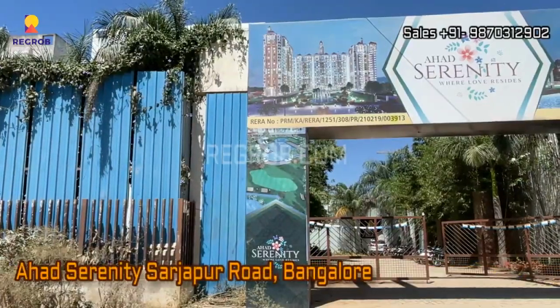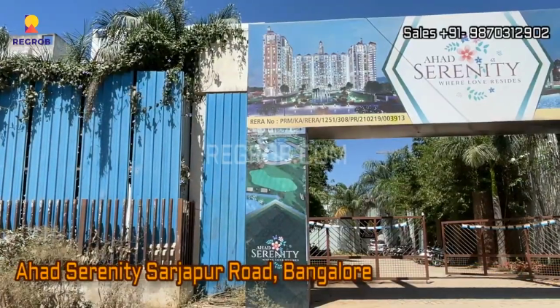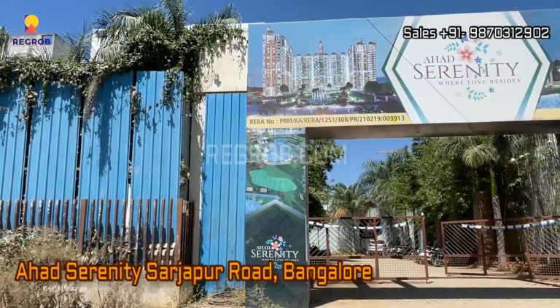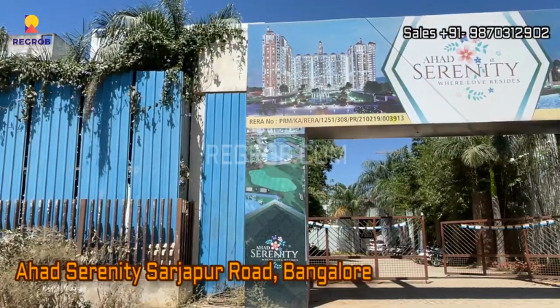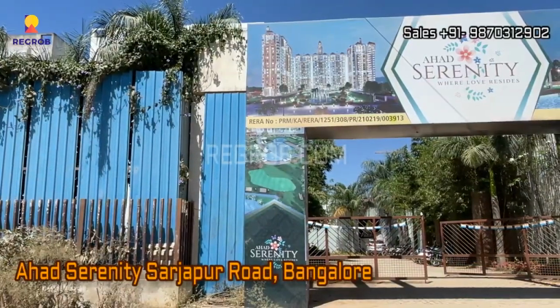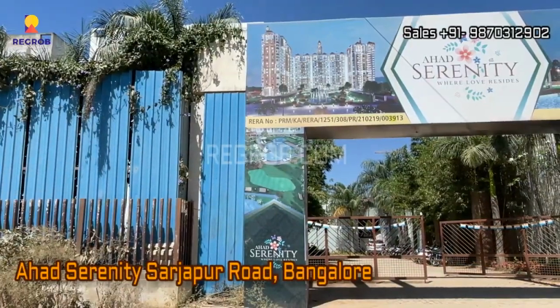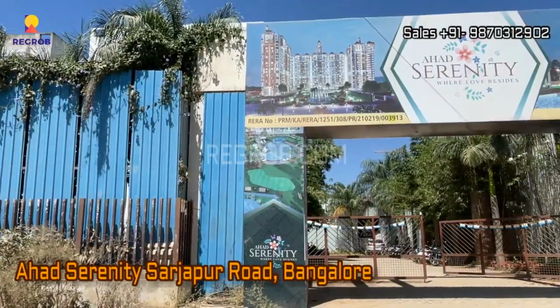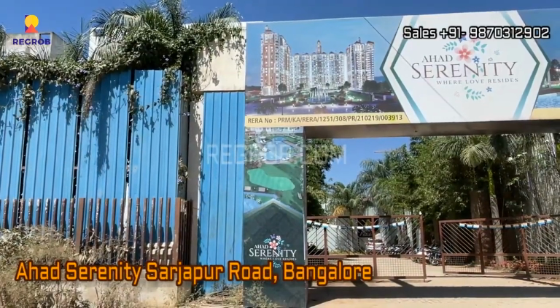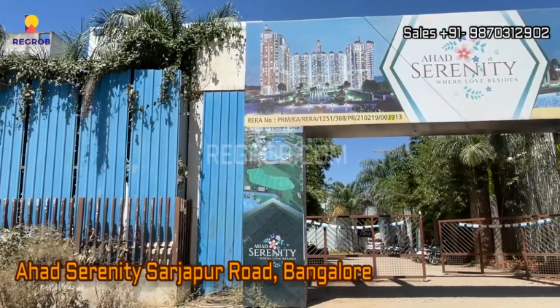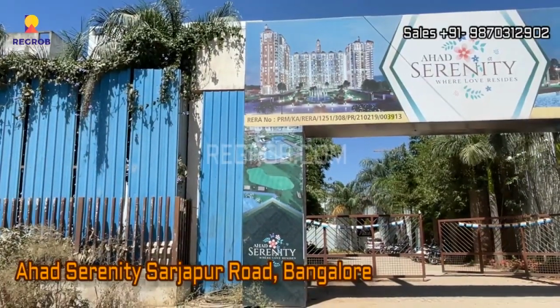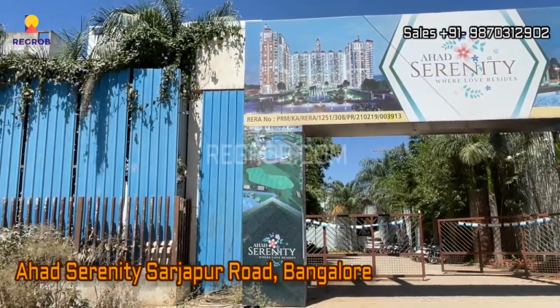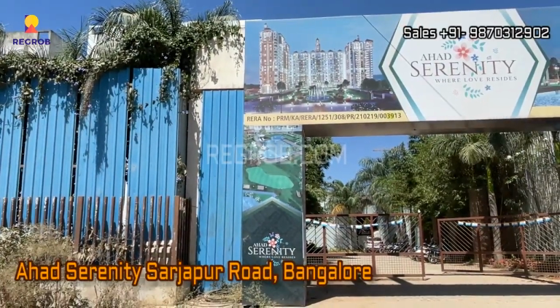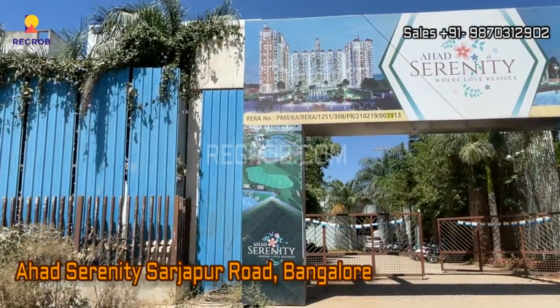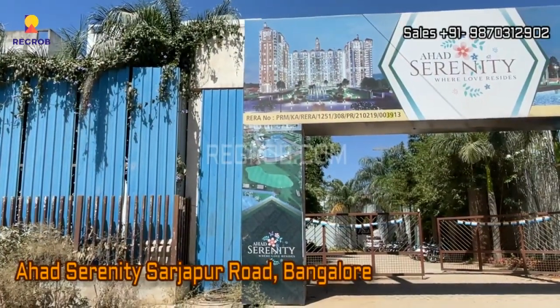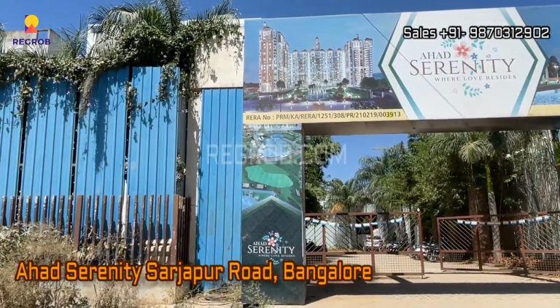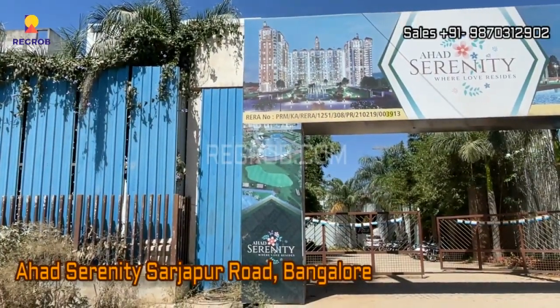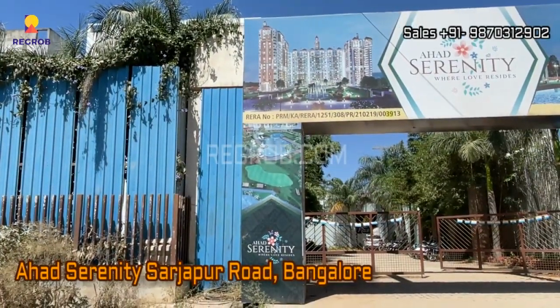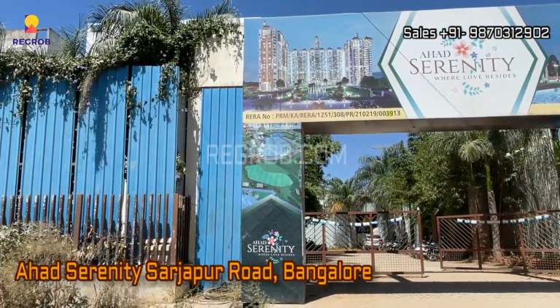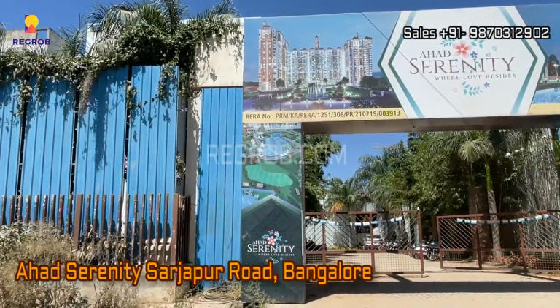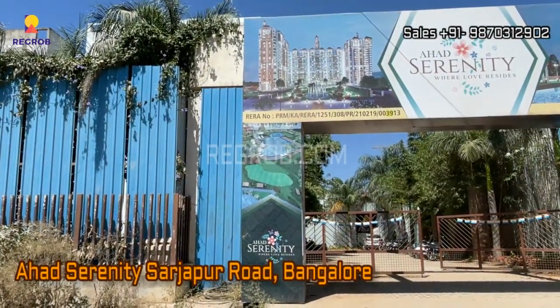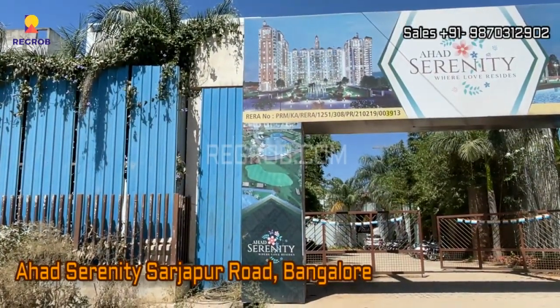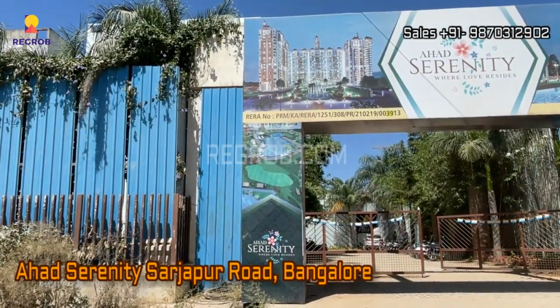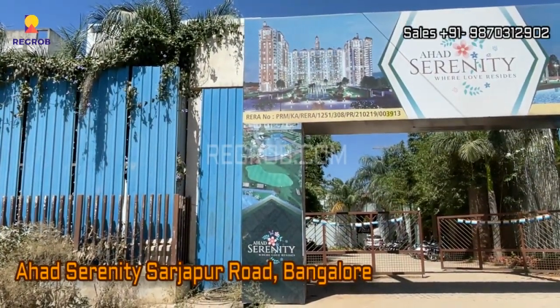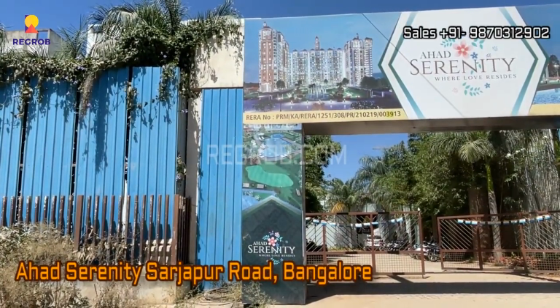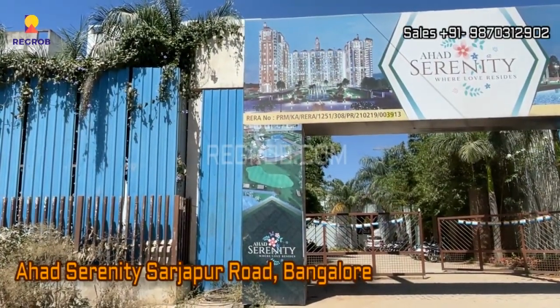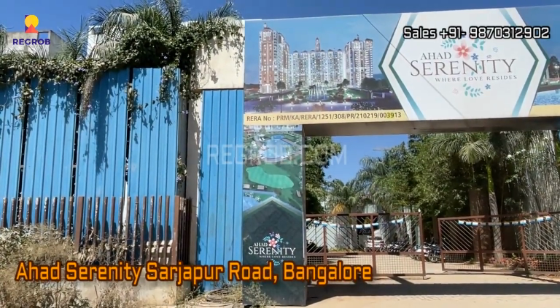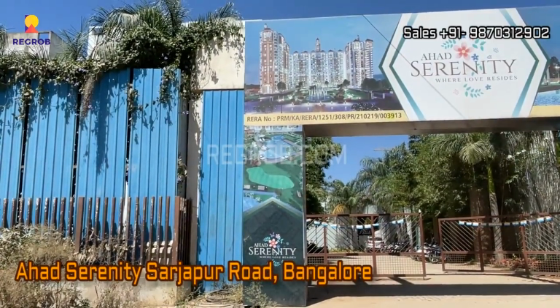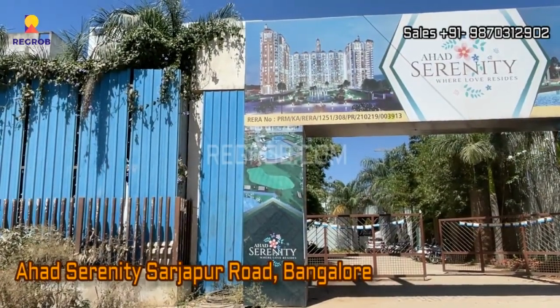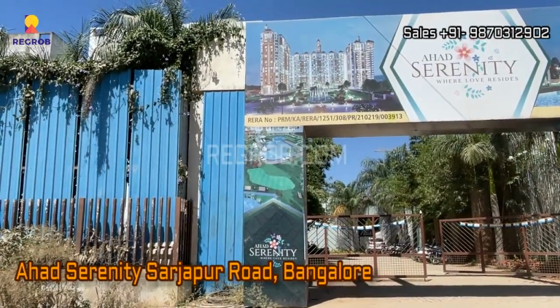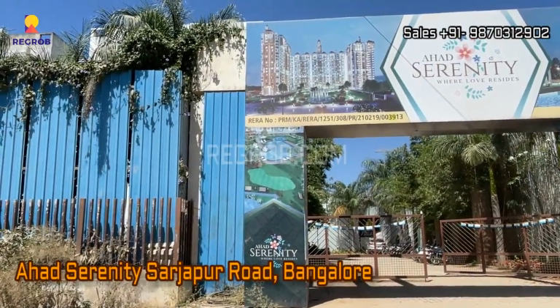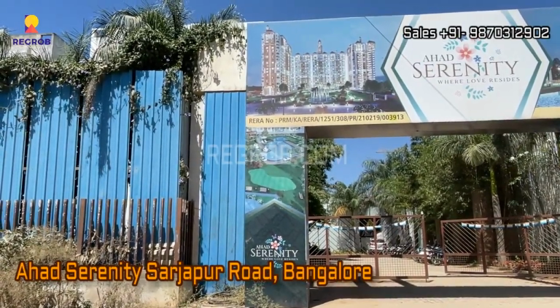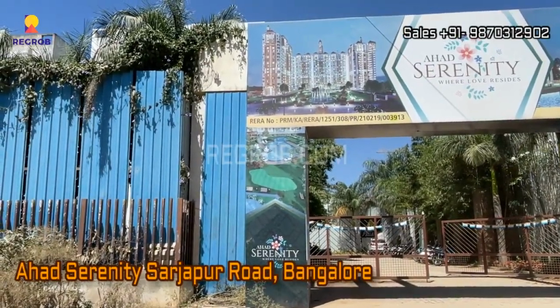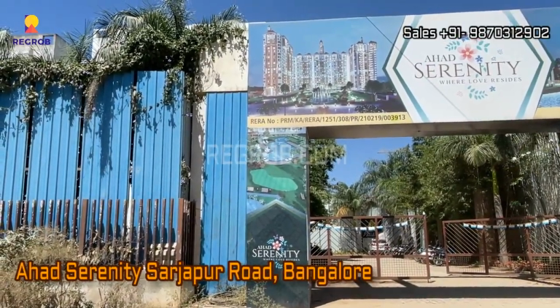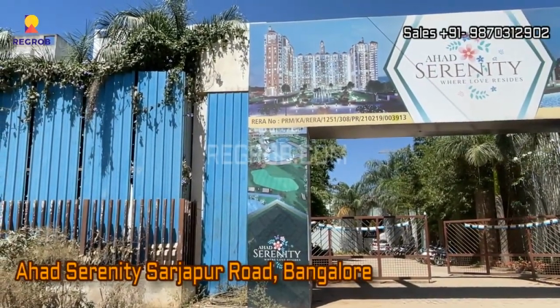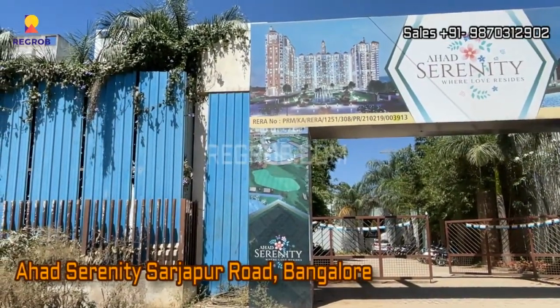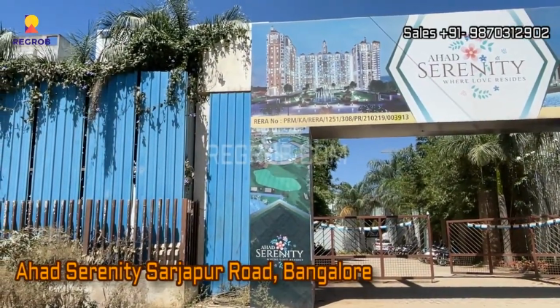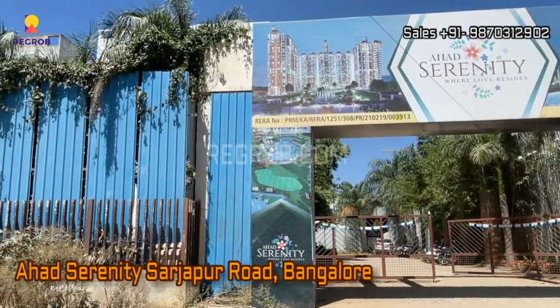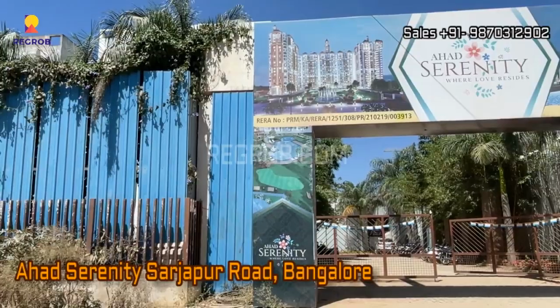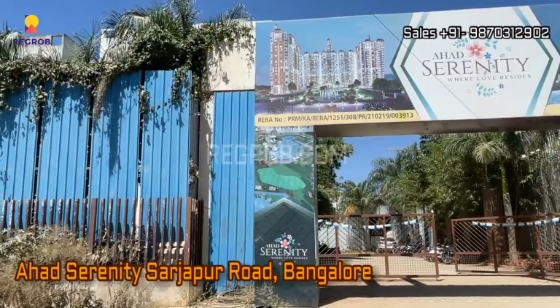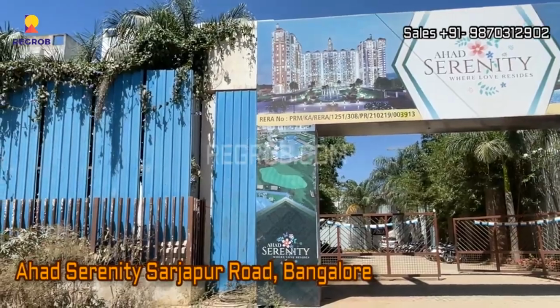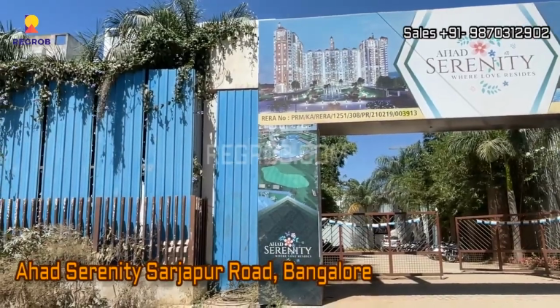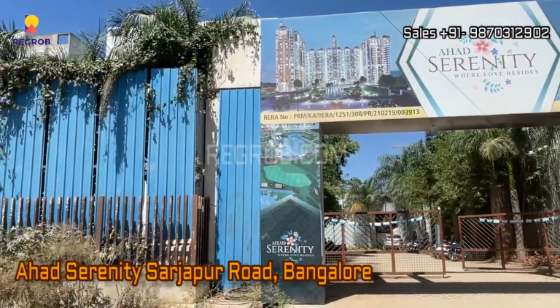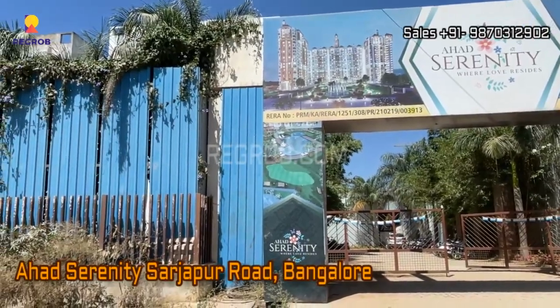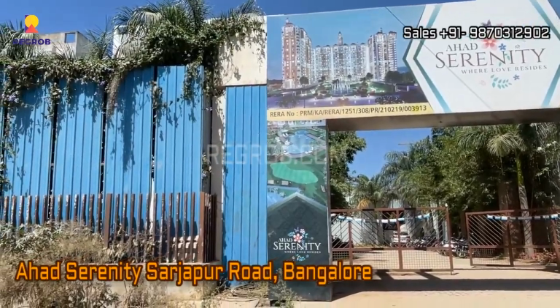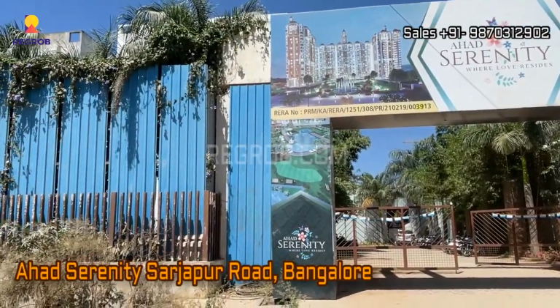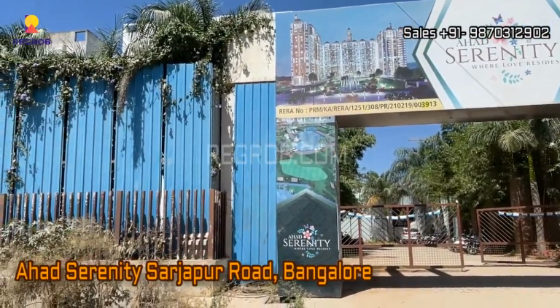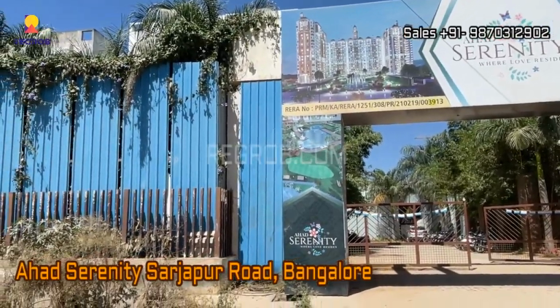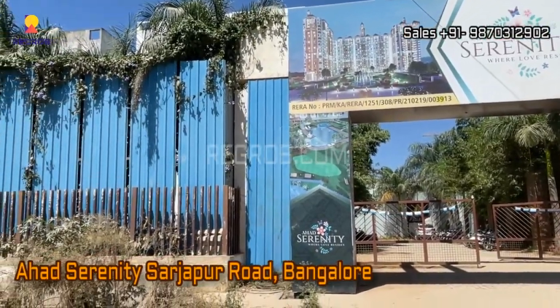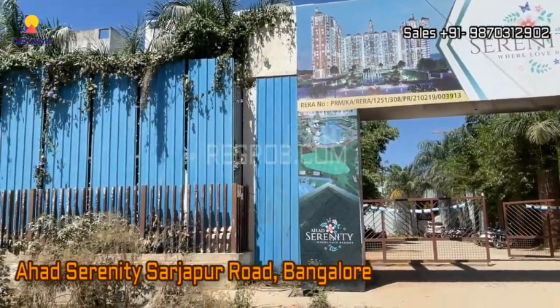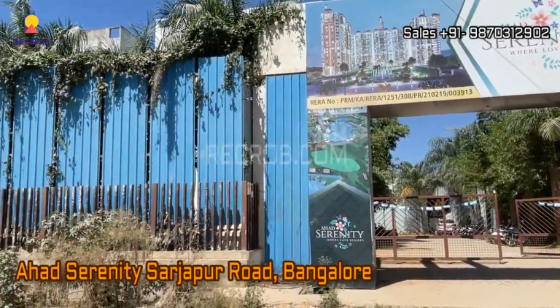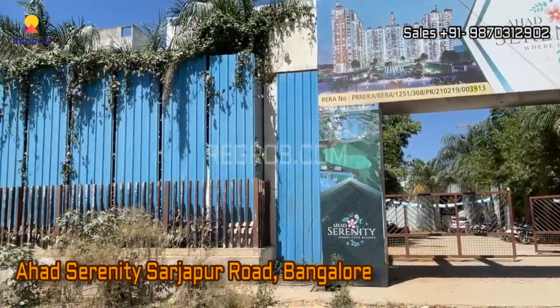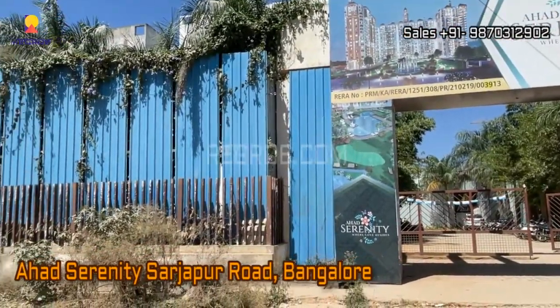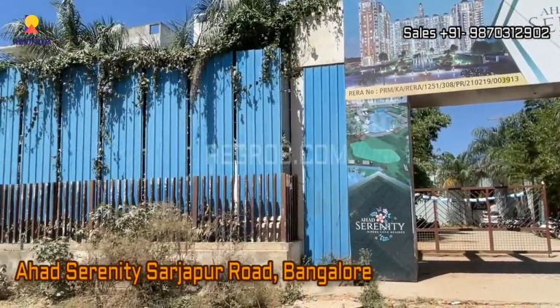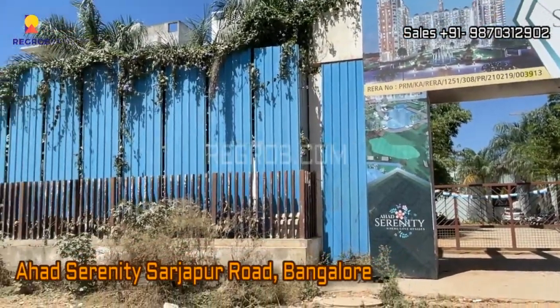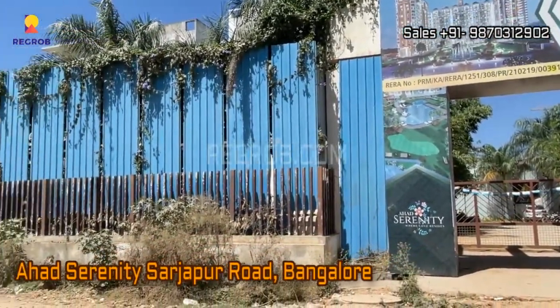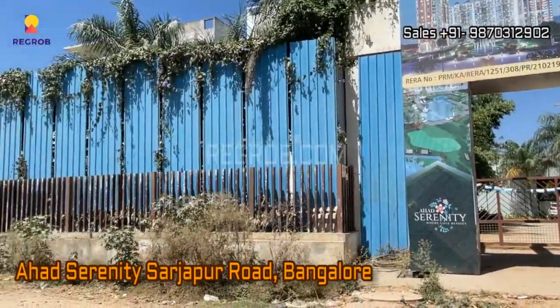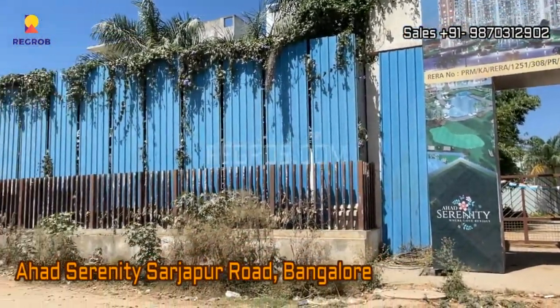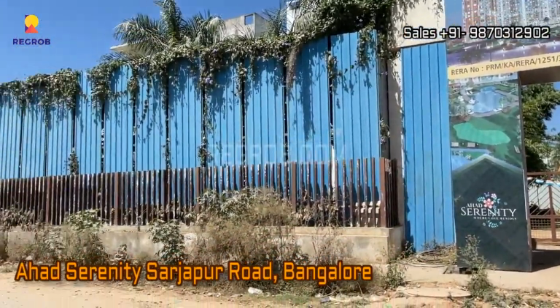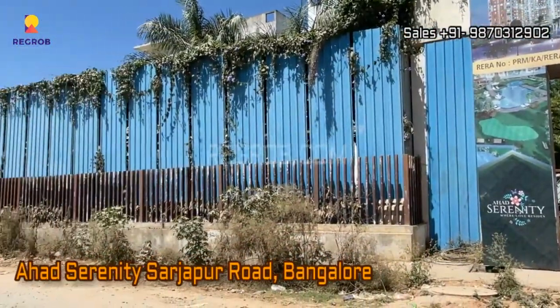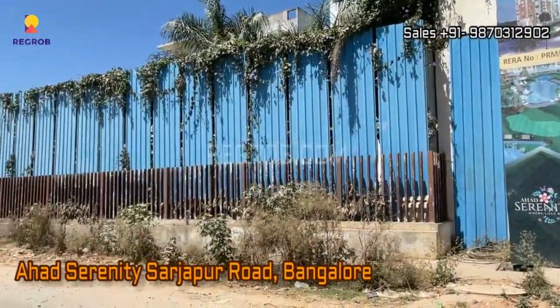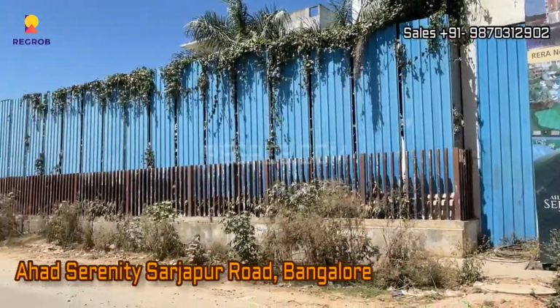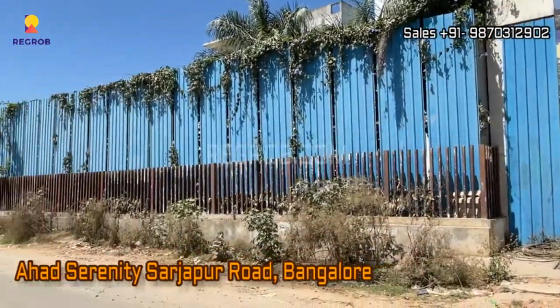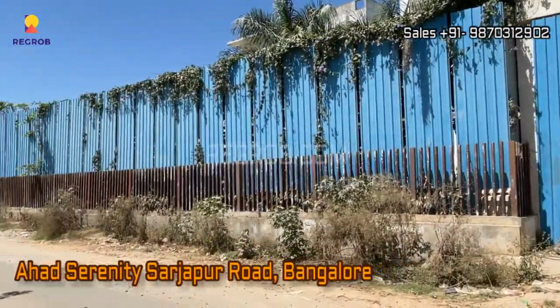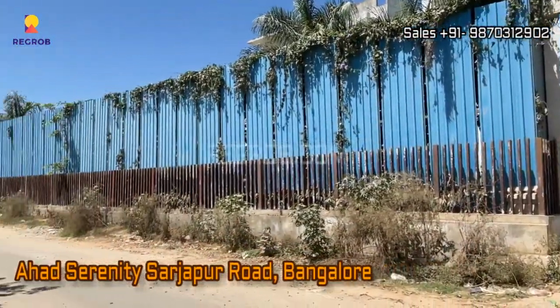Hi everyone. In this video we are at Ahad Serenity residential project located on Sarjapur Road in Bangalore.